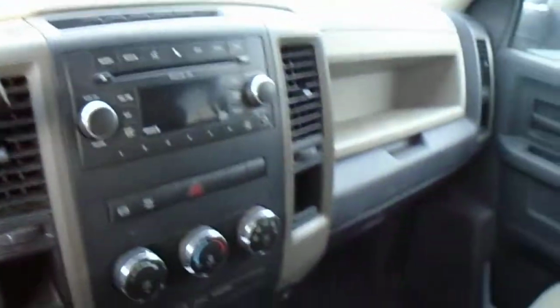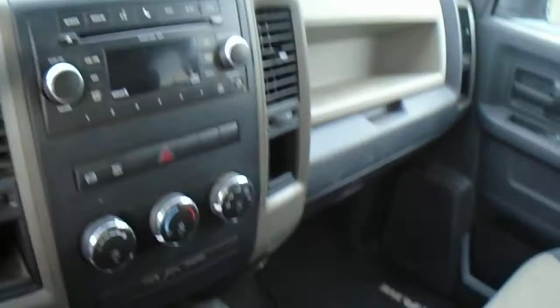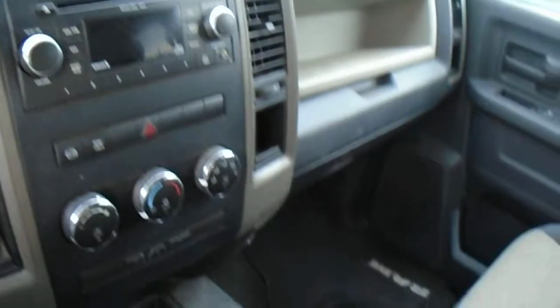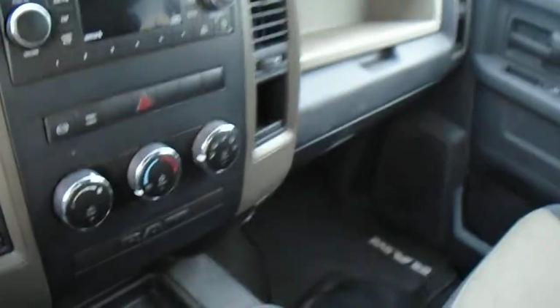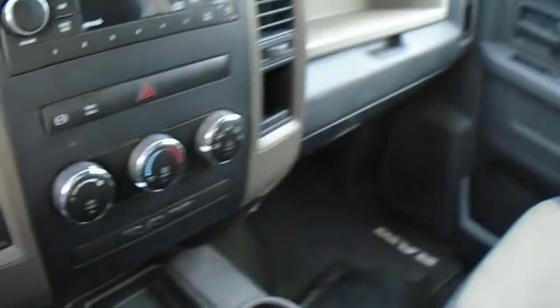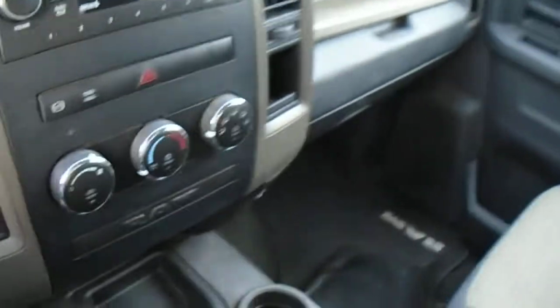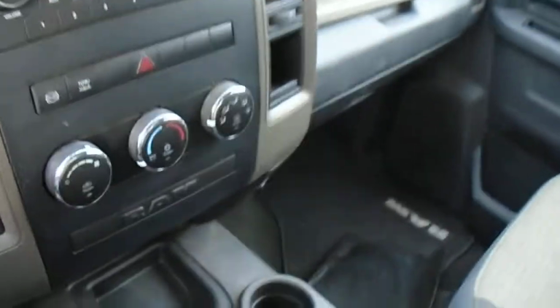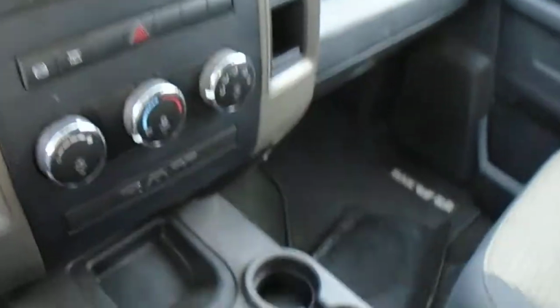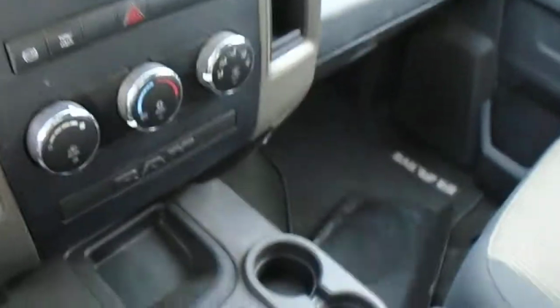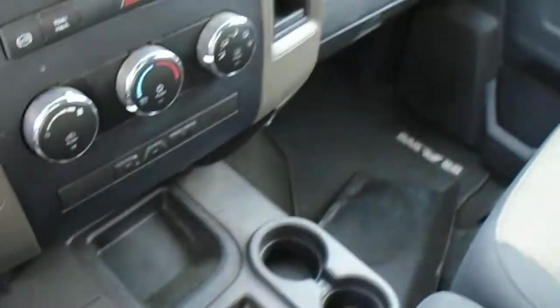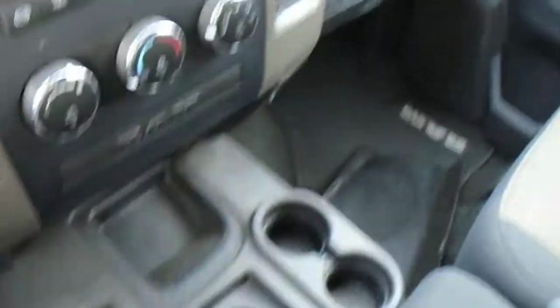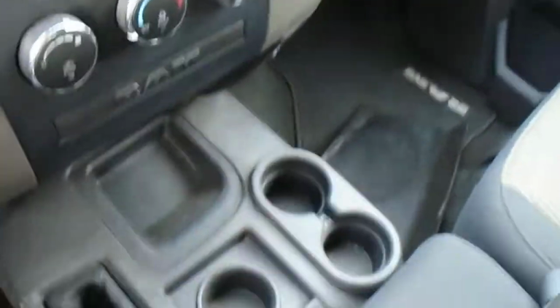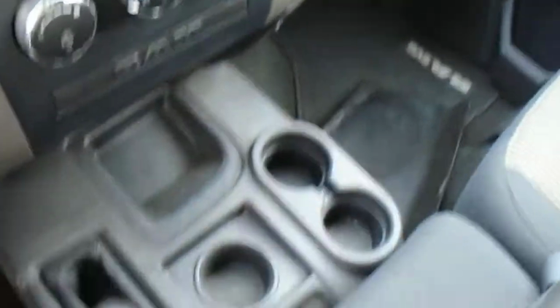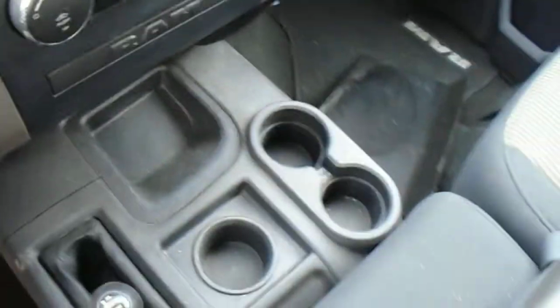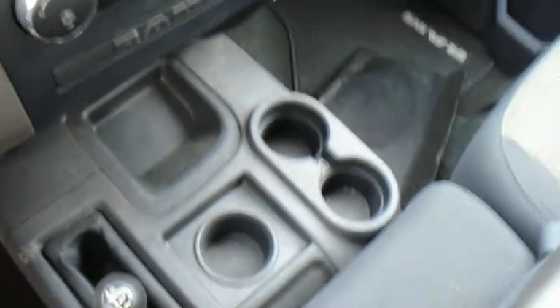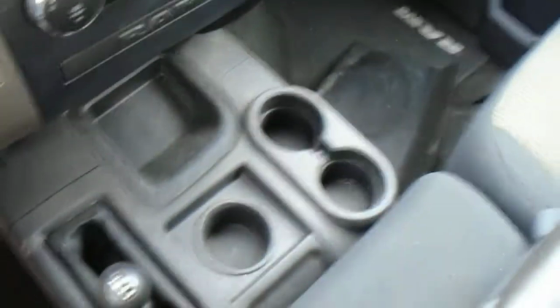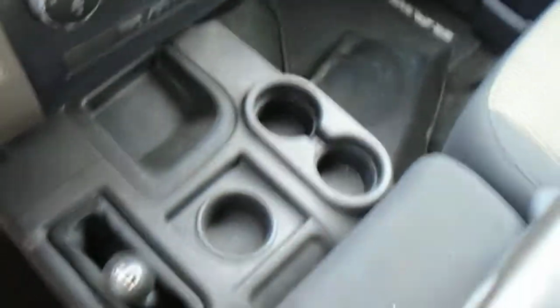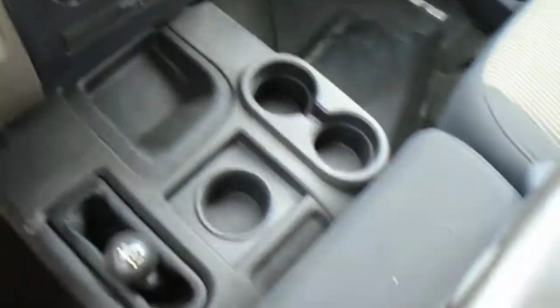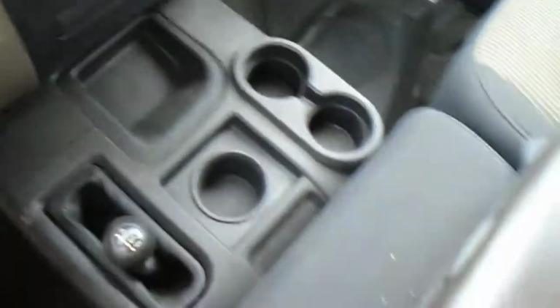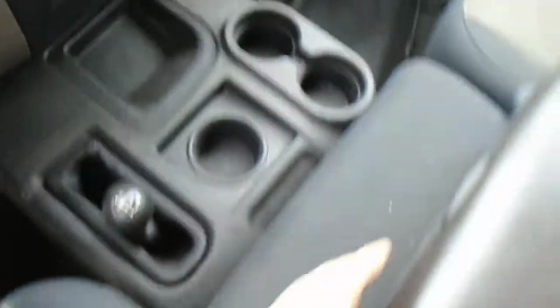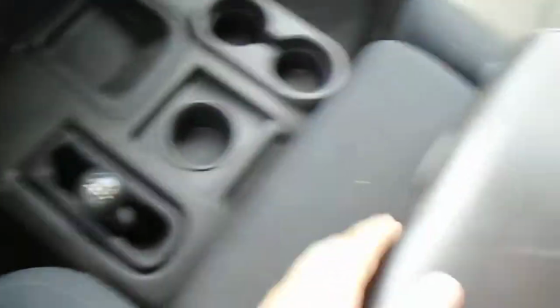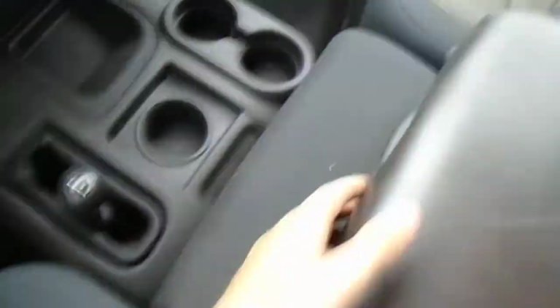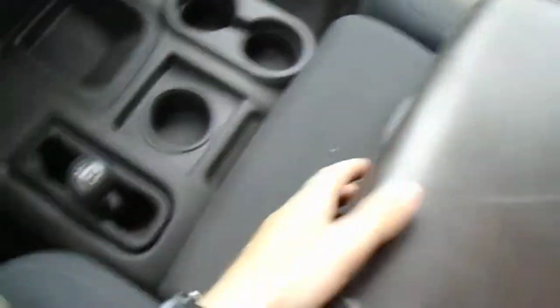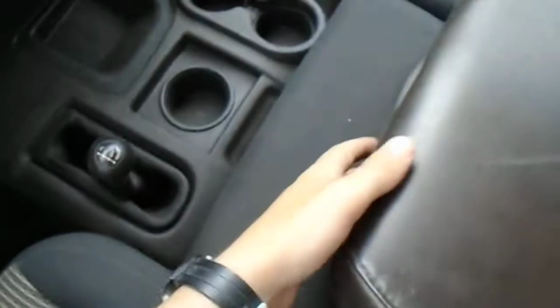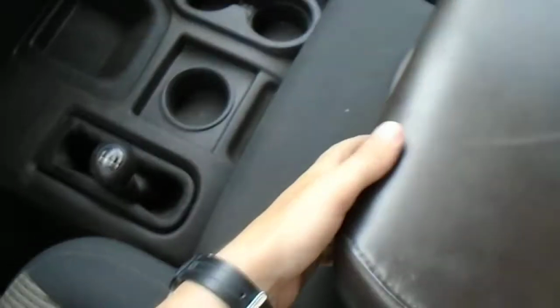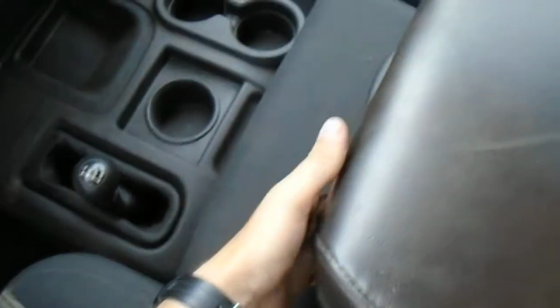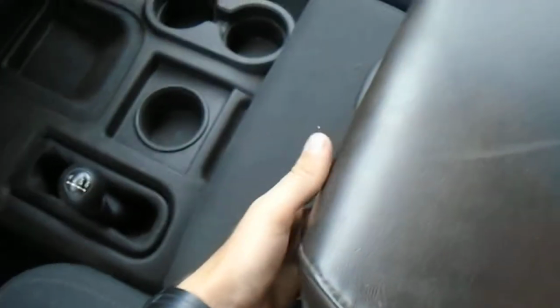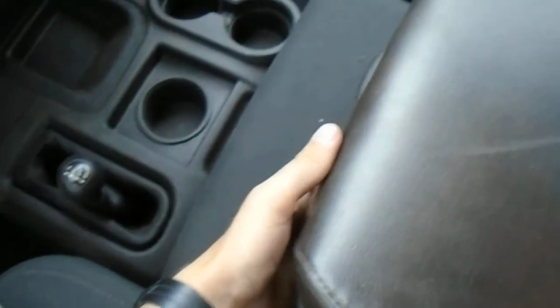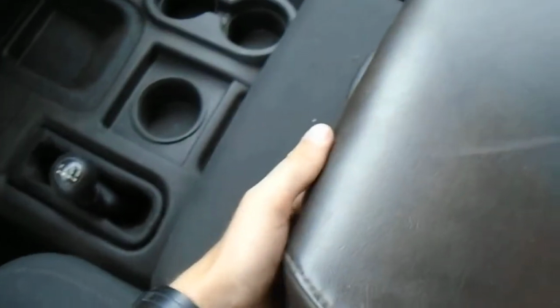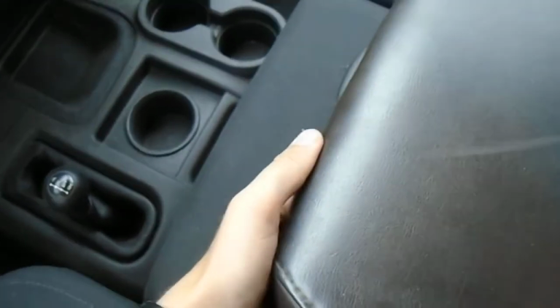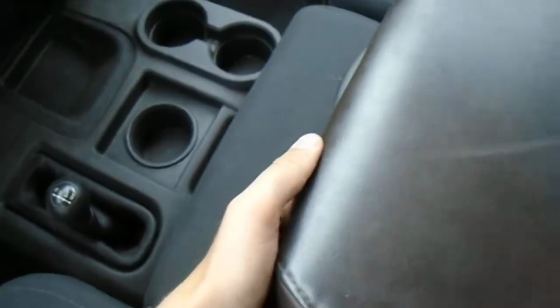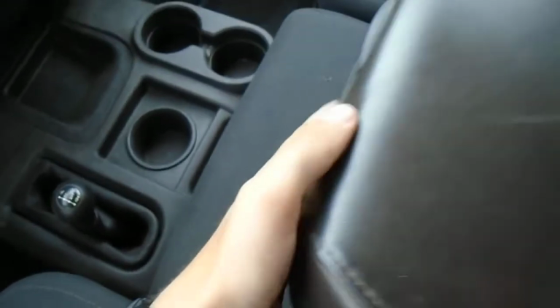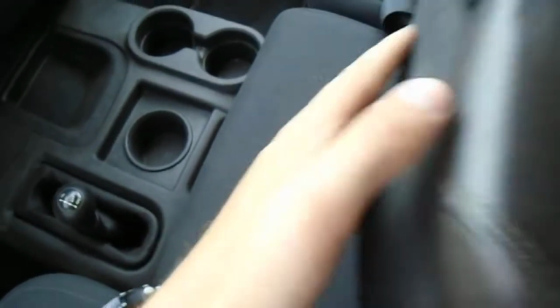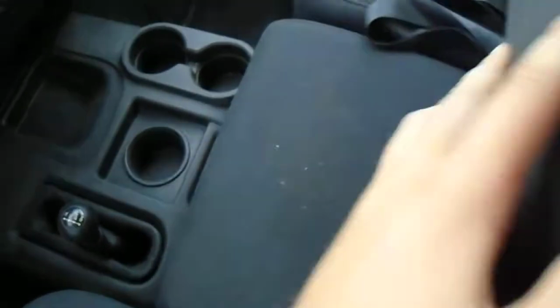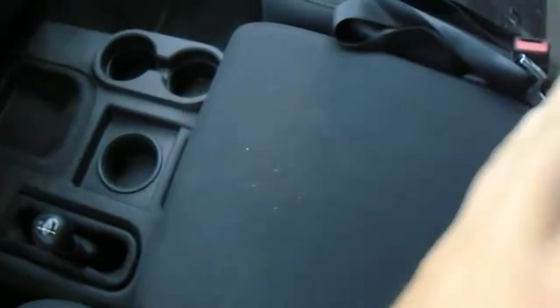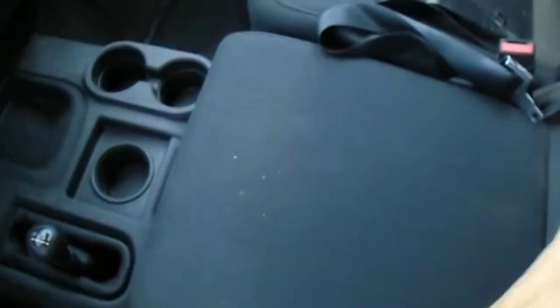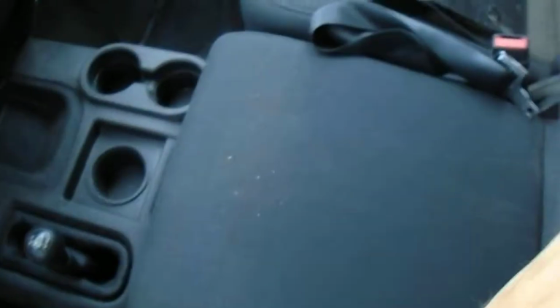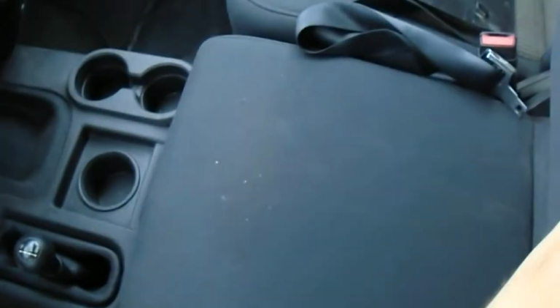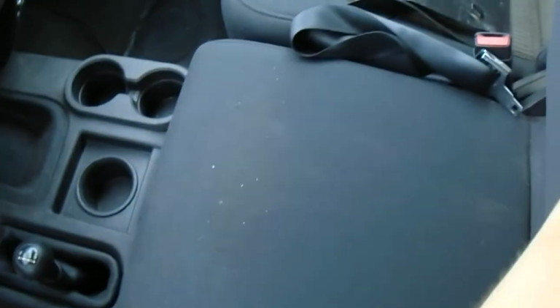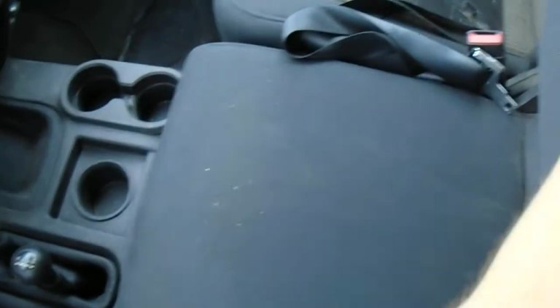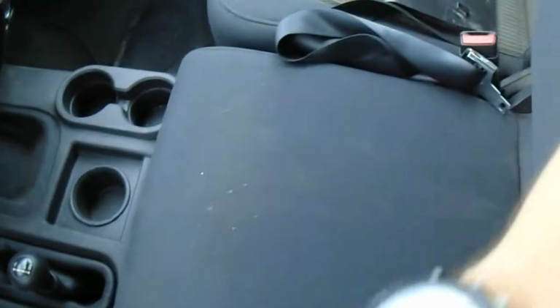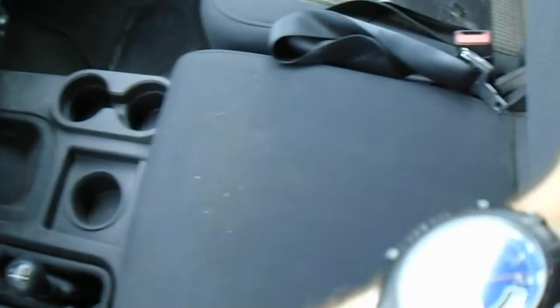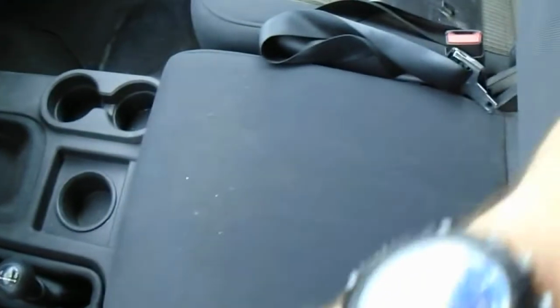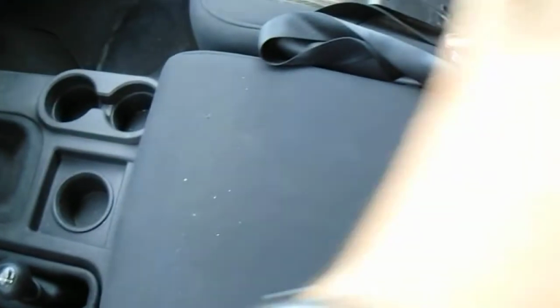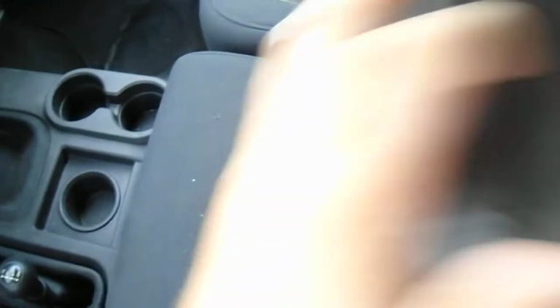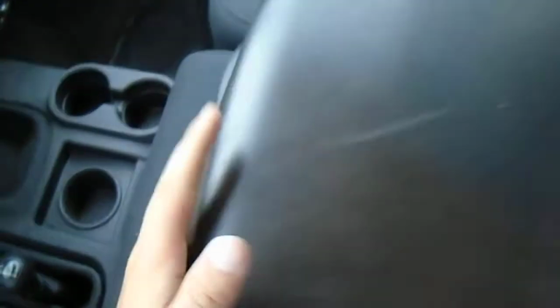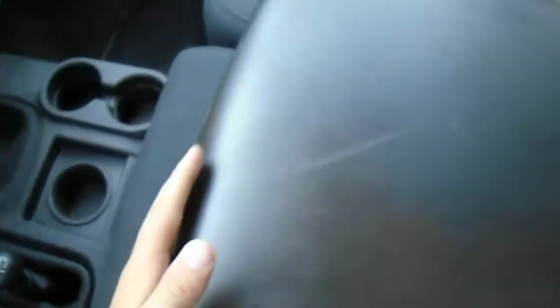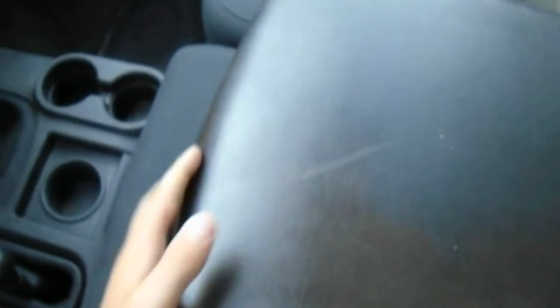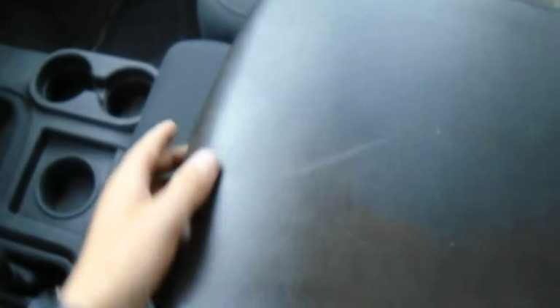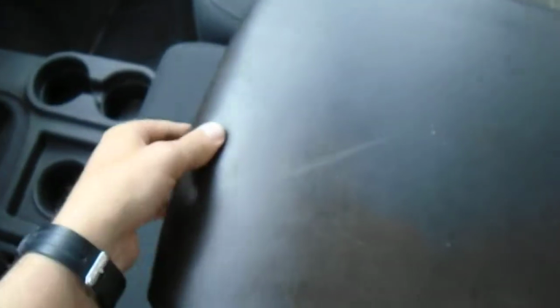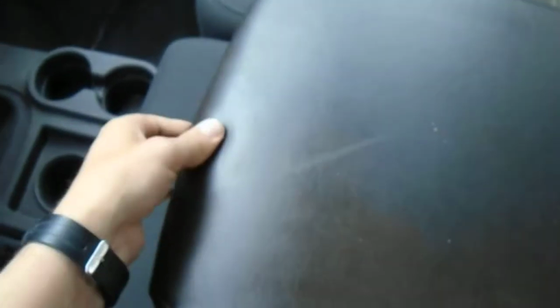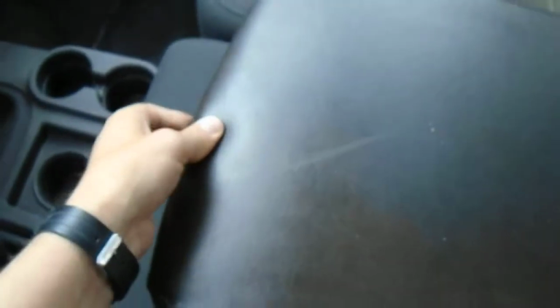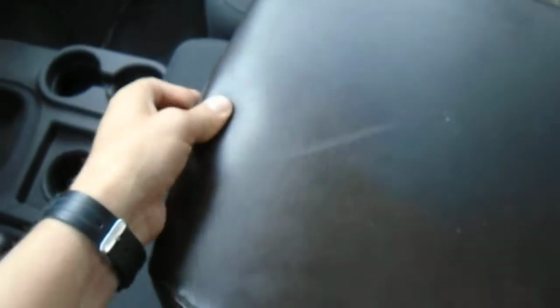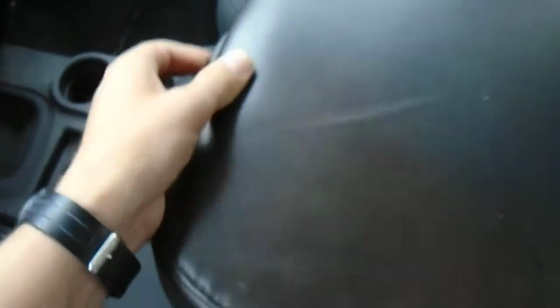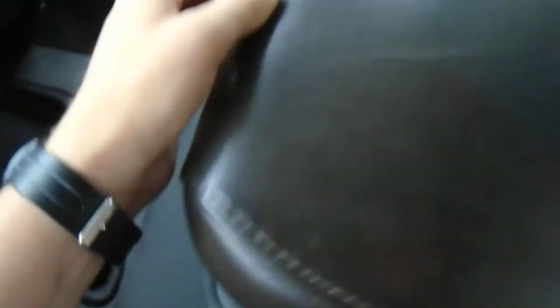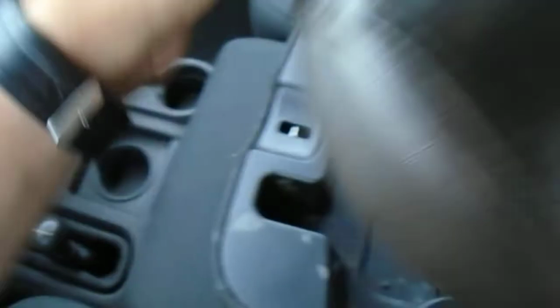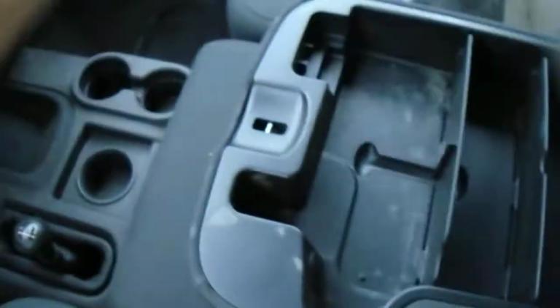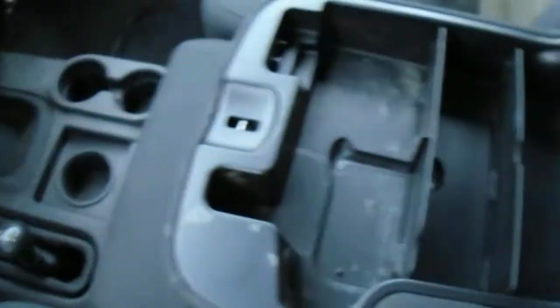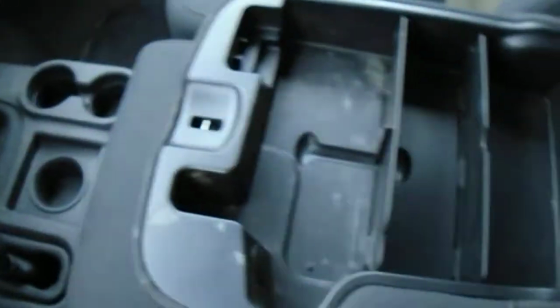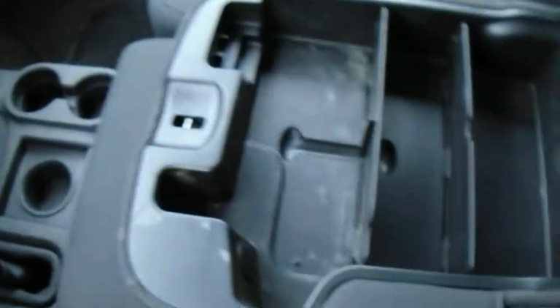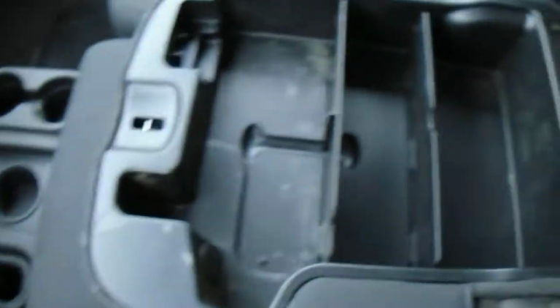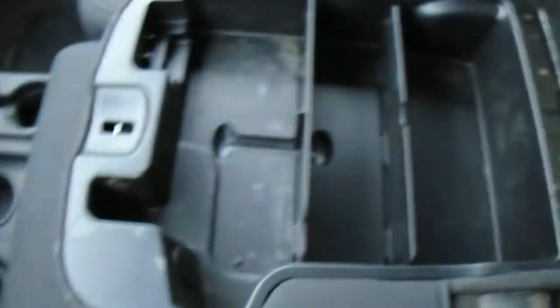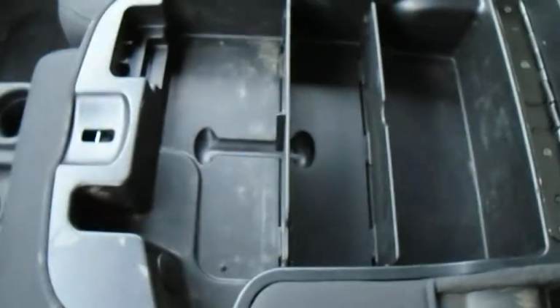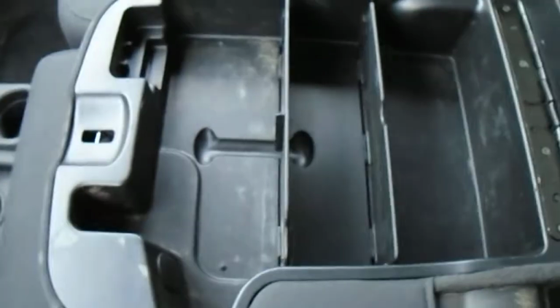Inside though, it's a nice work truck. You have a great big center console here. Also flips up into a seat.